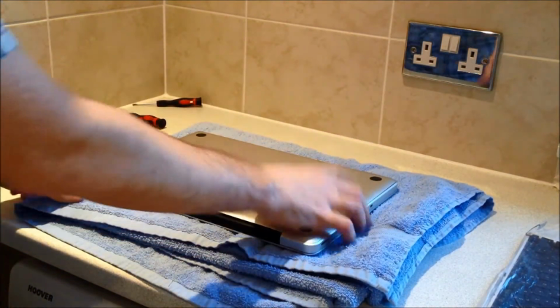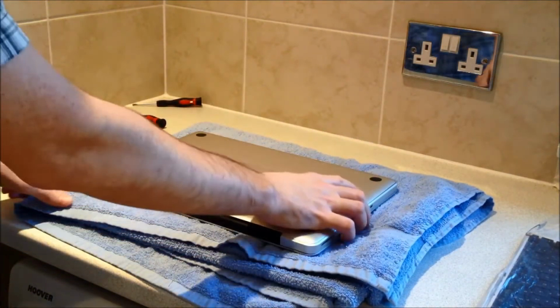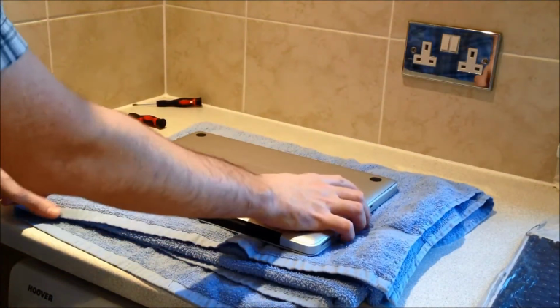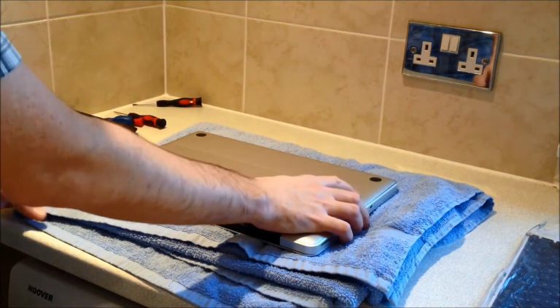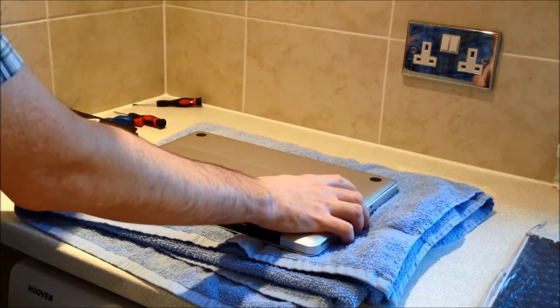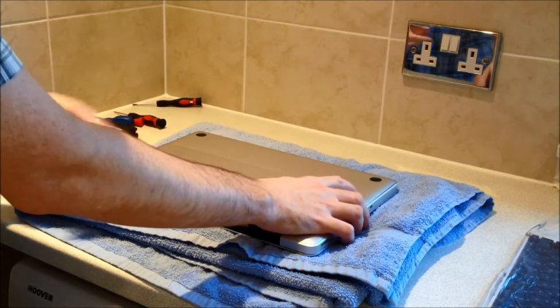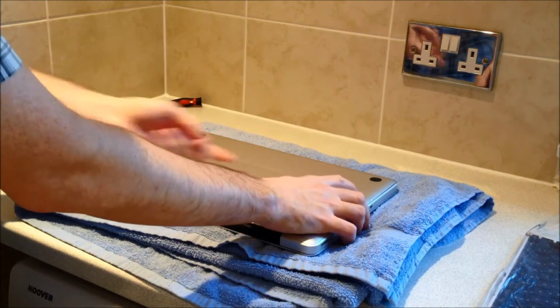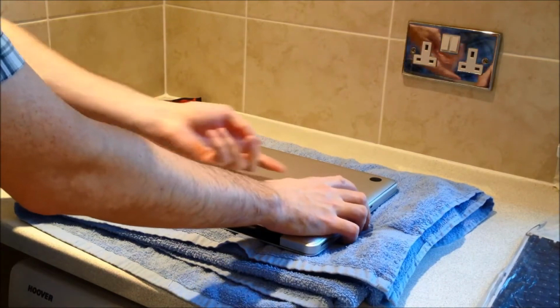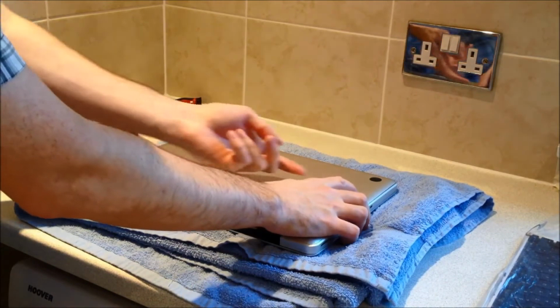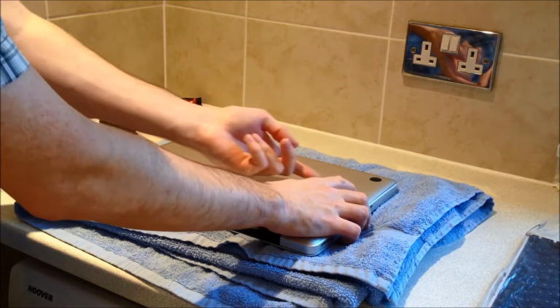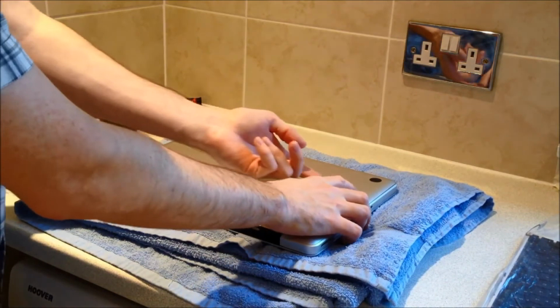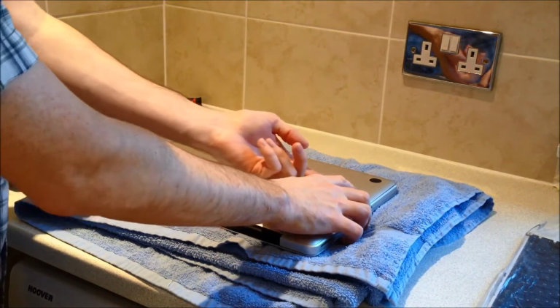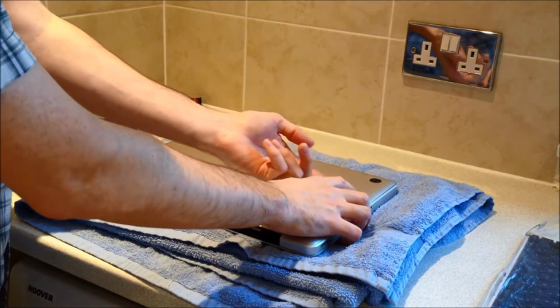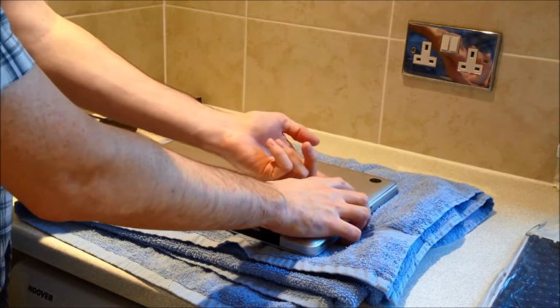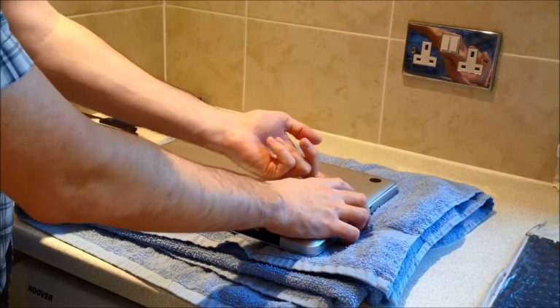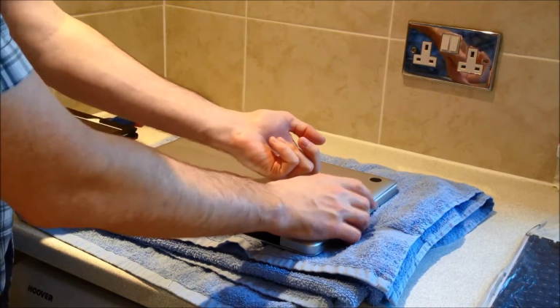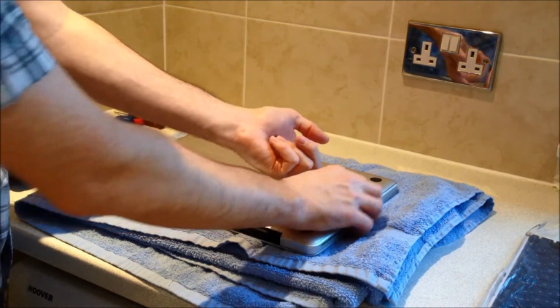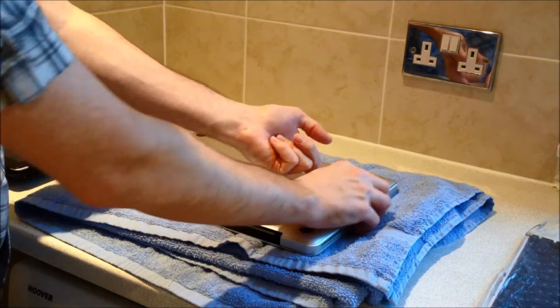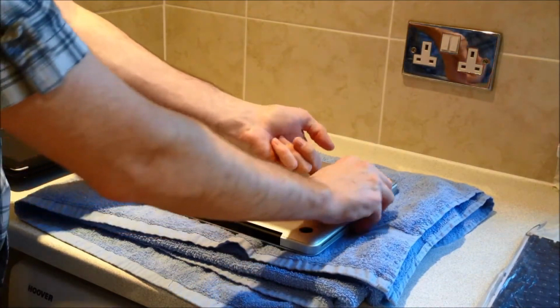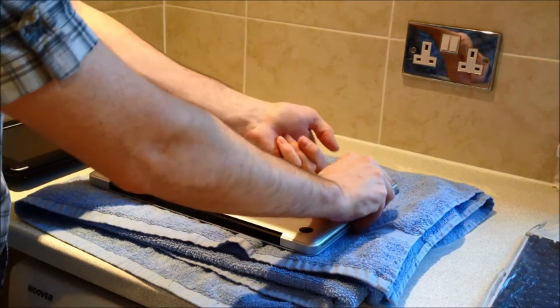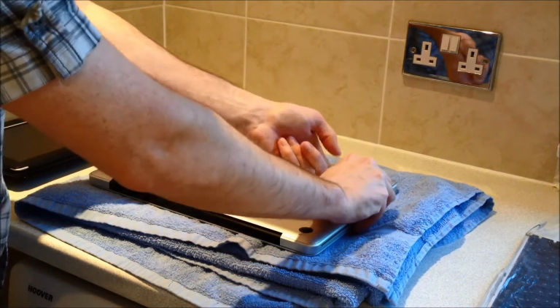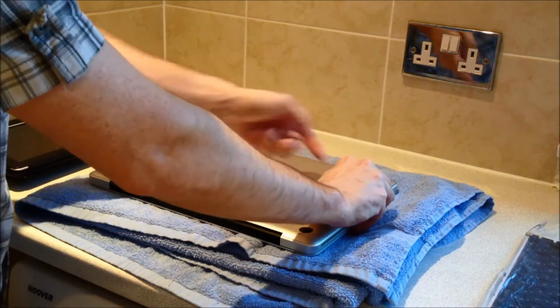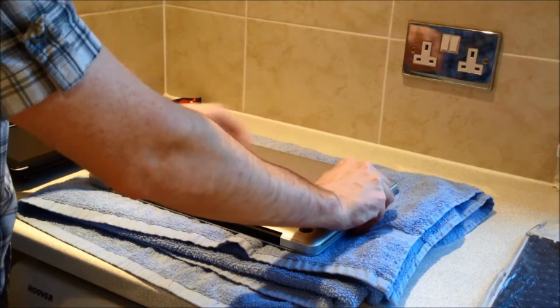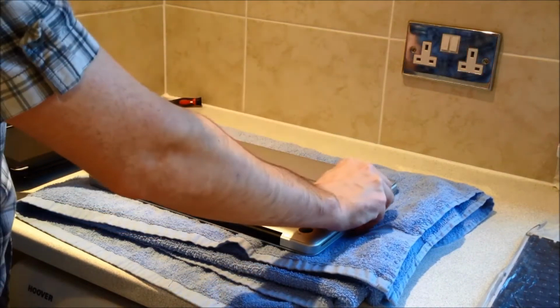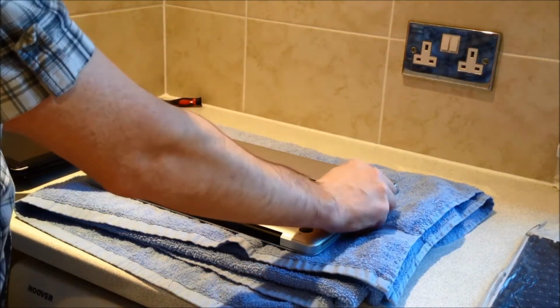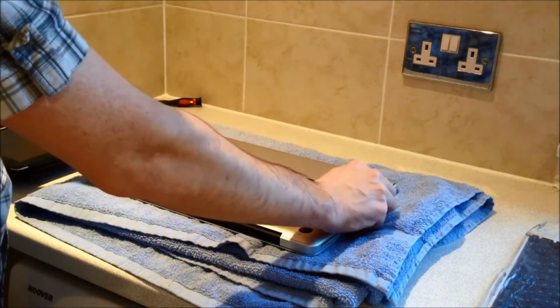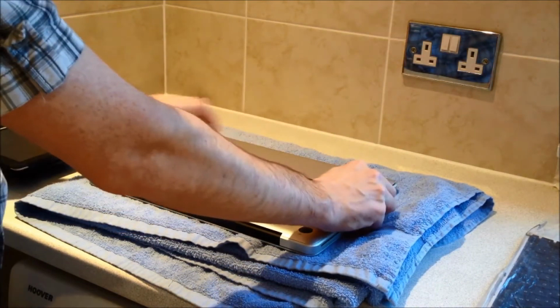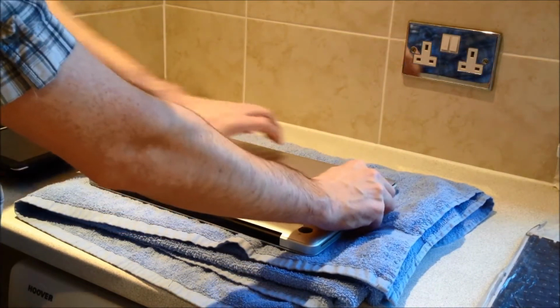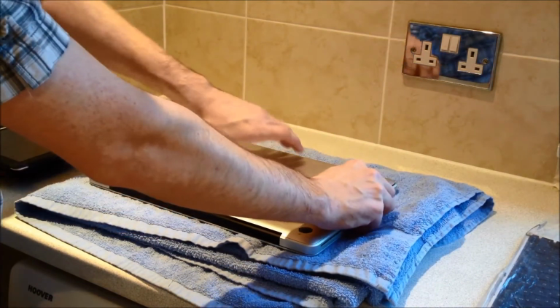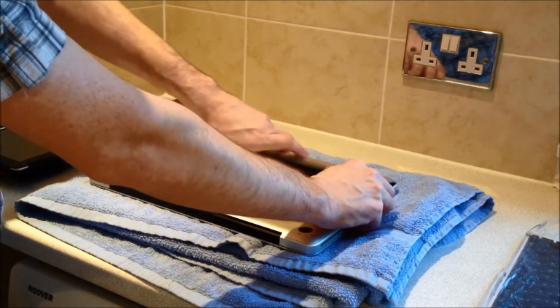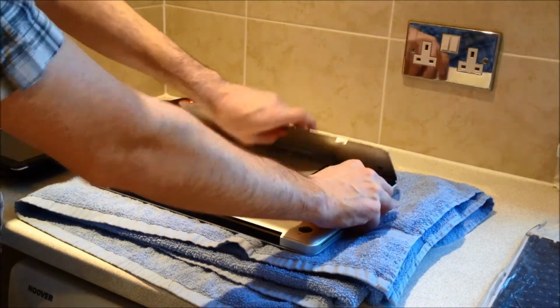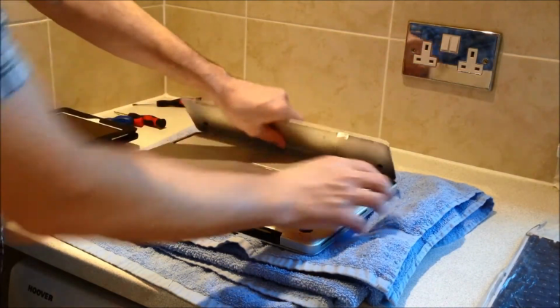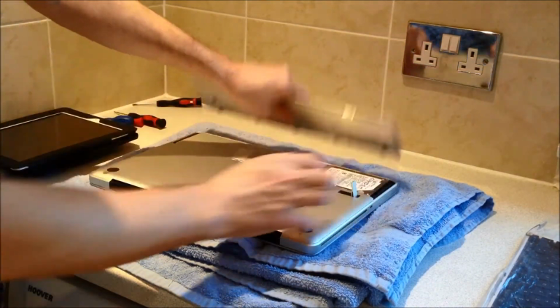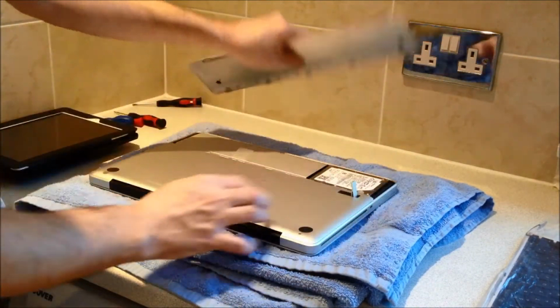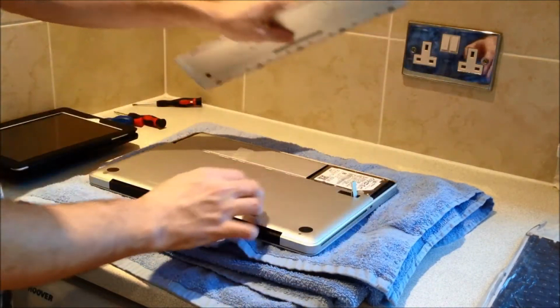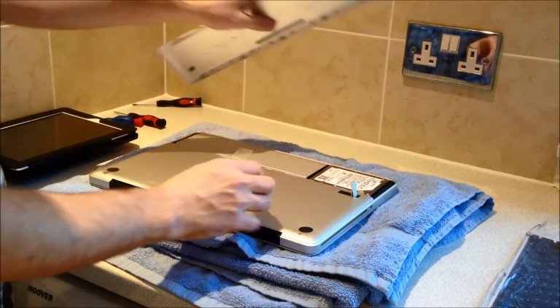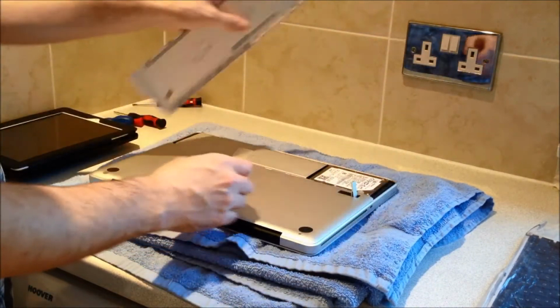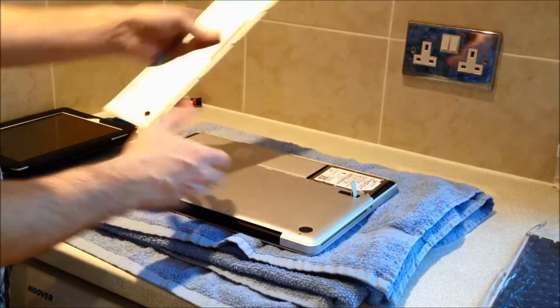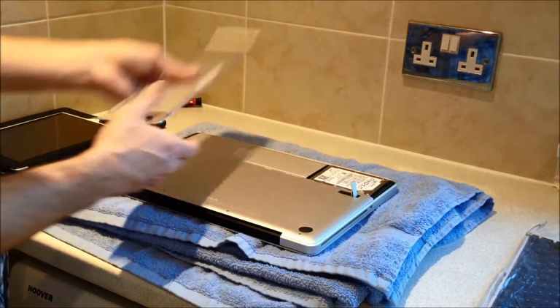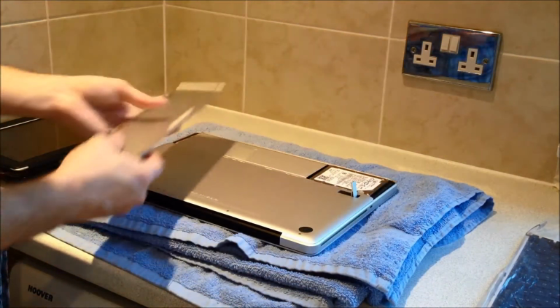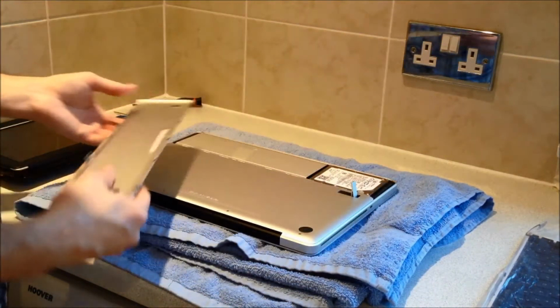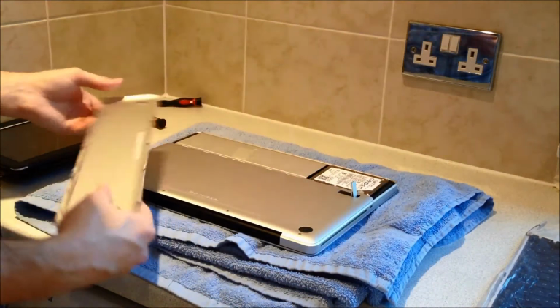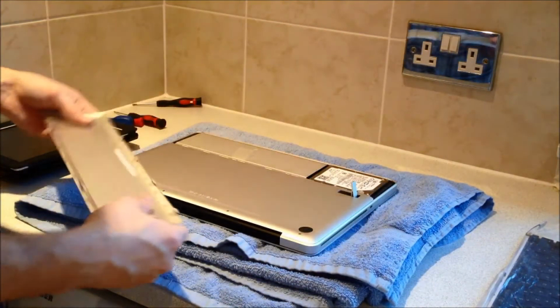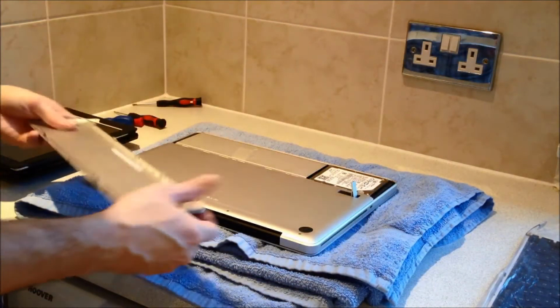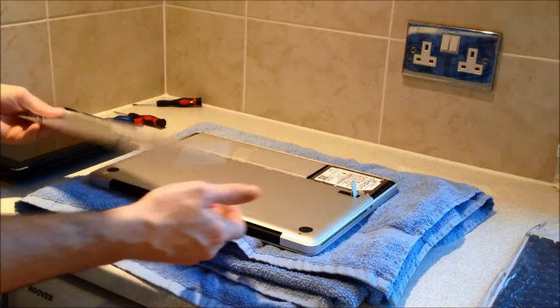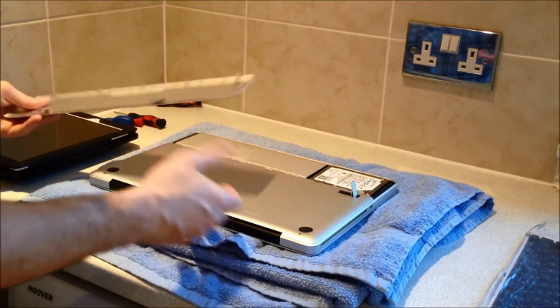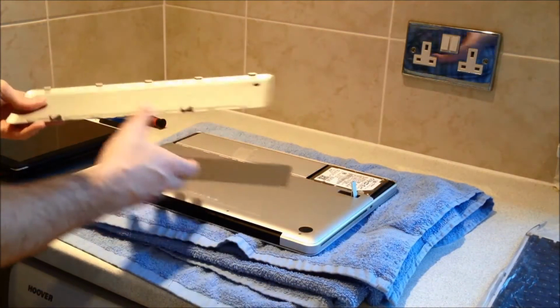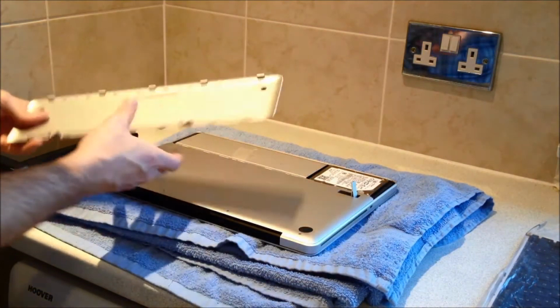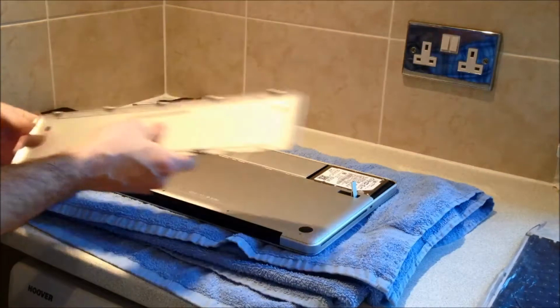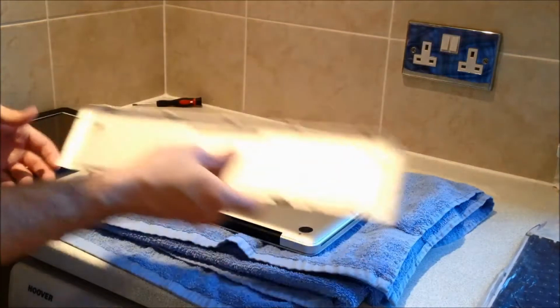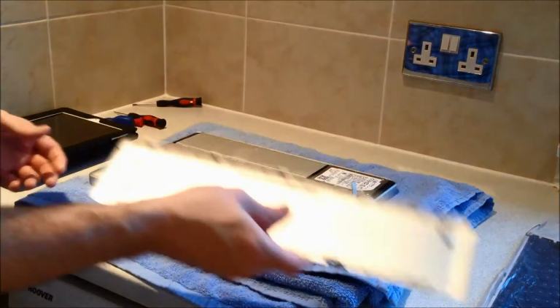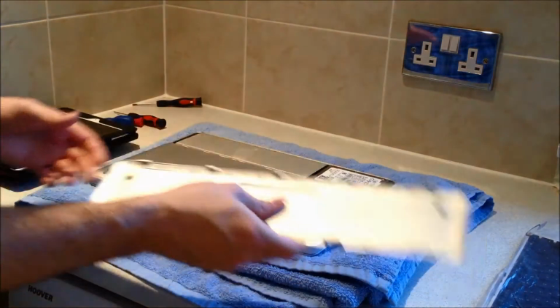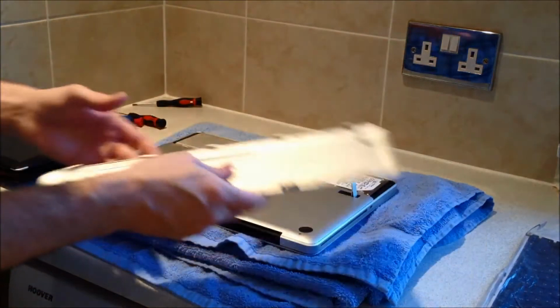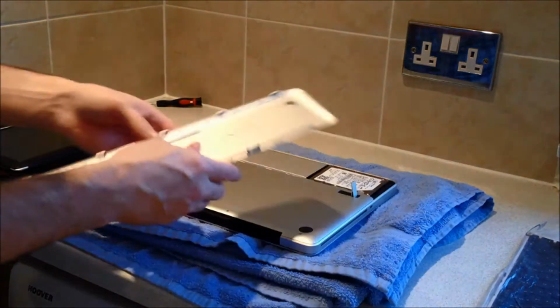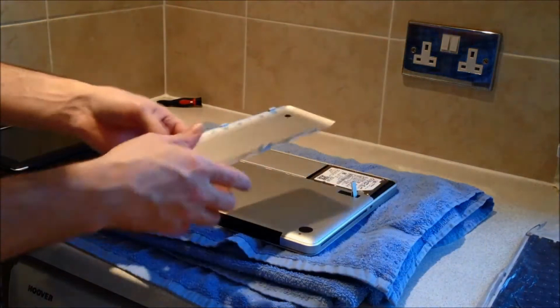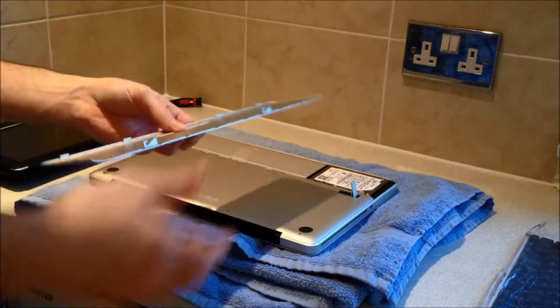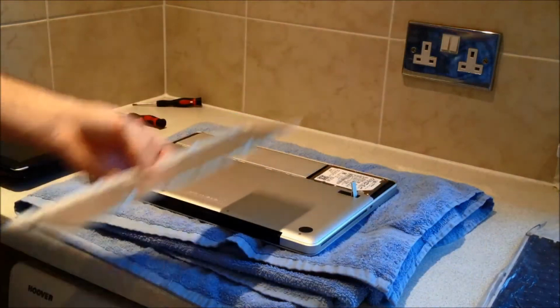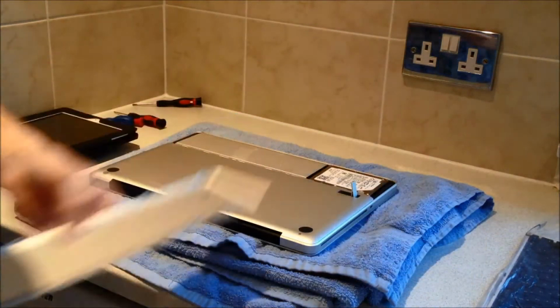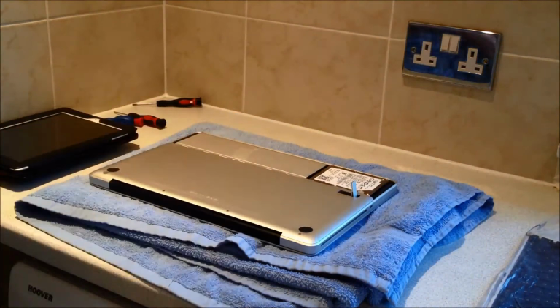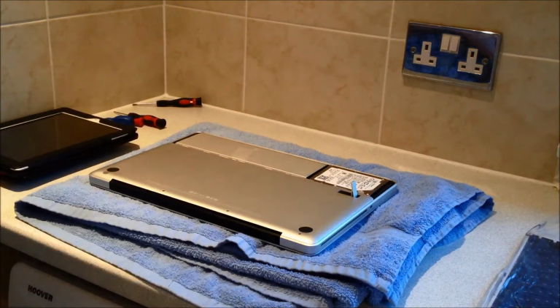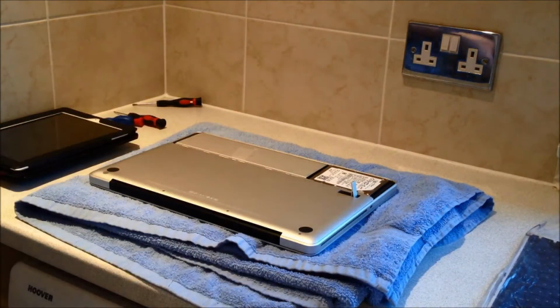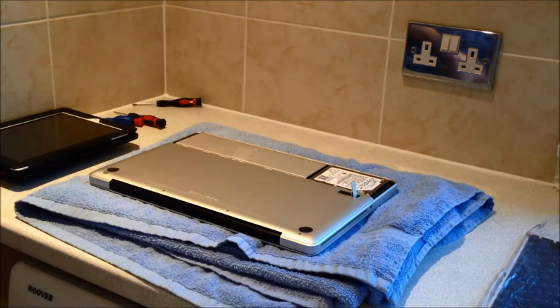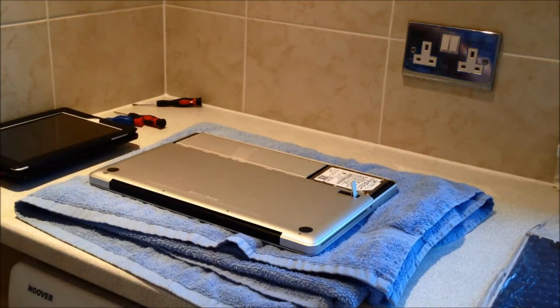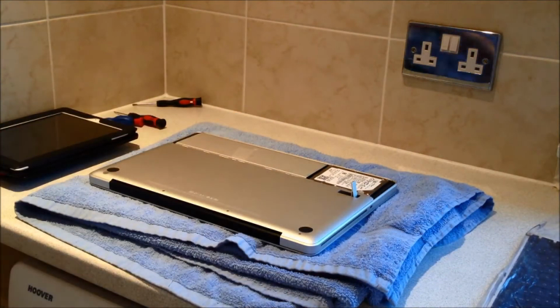There's a release latch here — pull it all the way up and flip off the bottom cover. Just put that to the side for now.